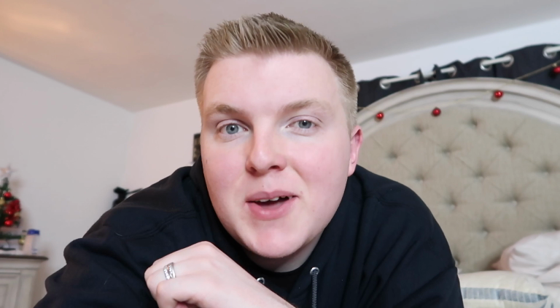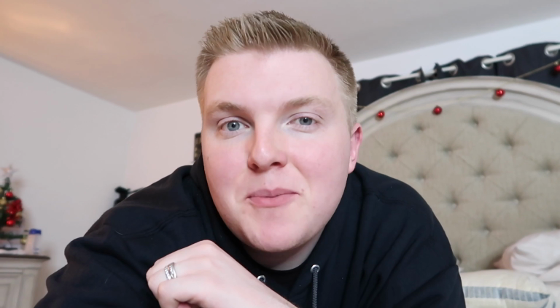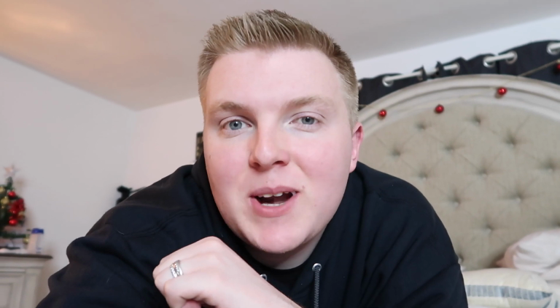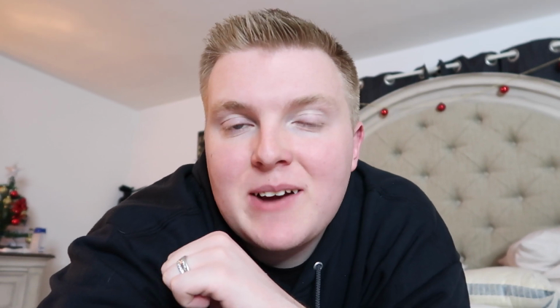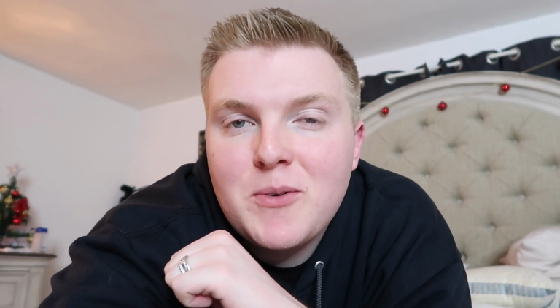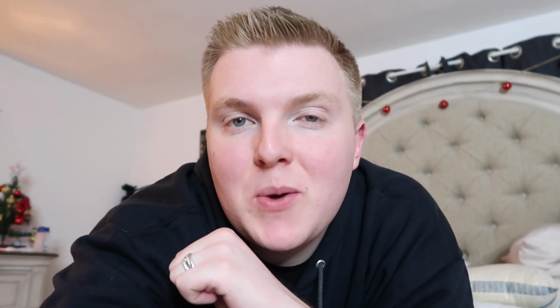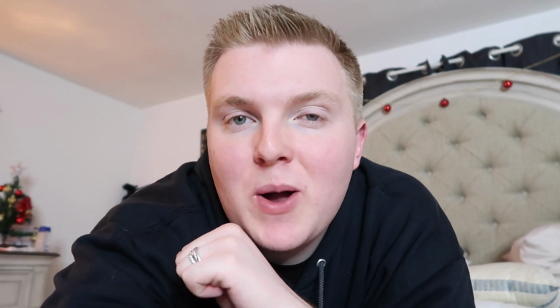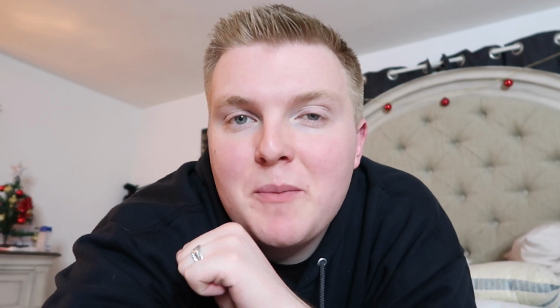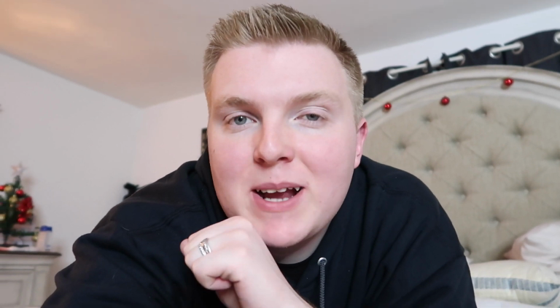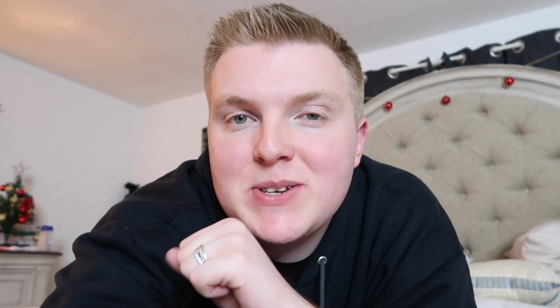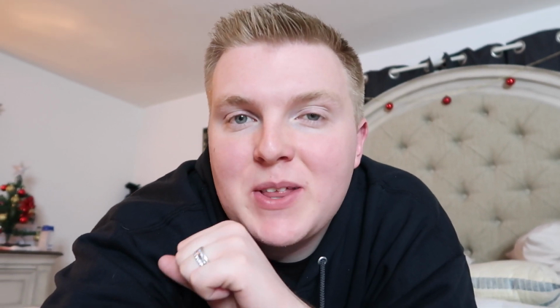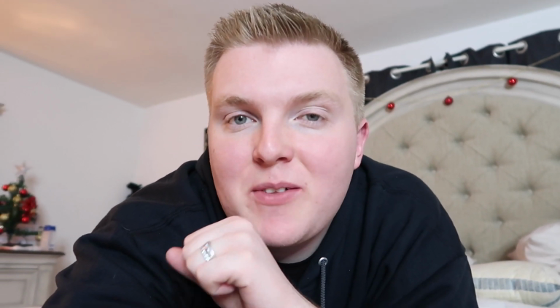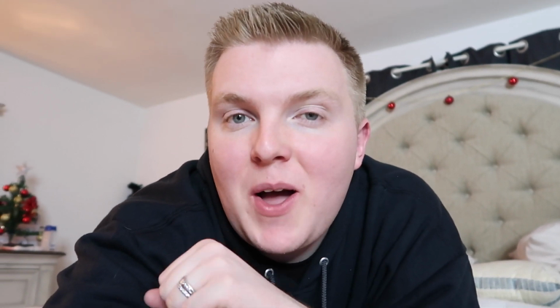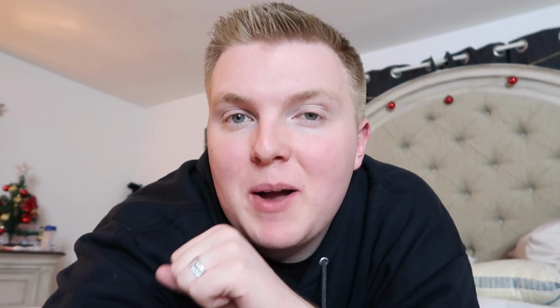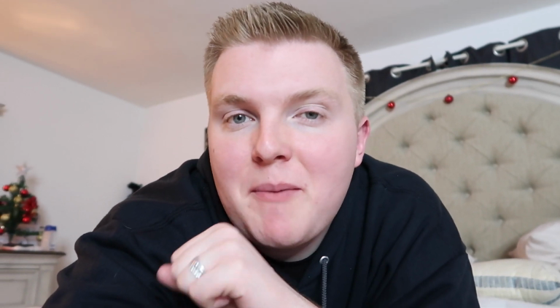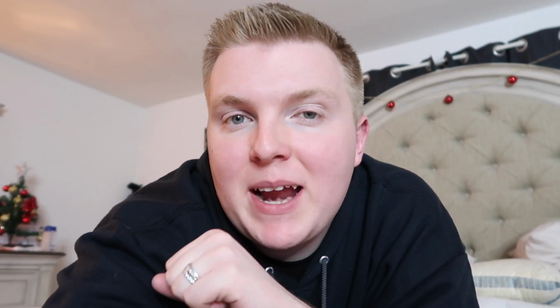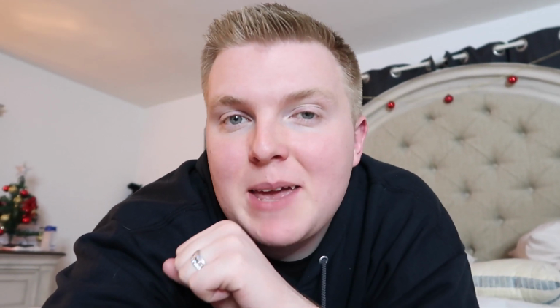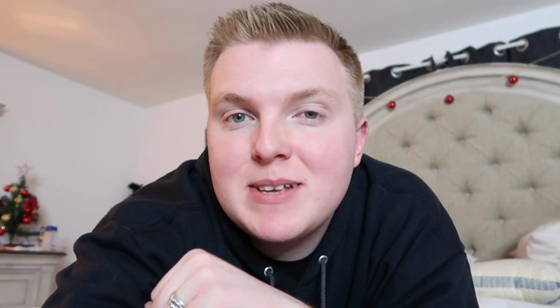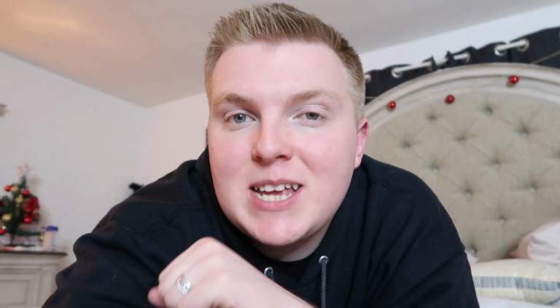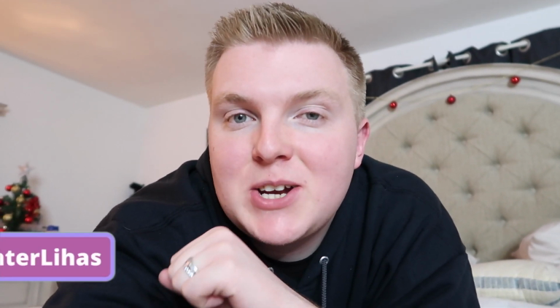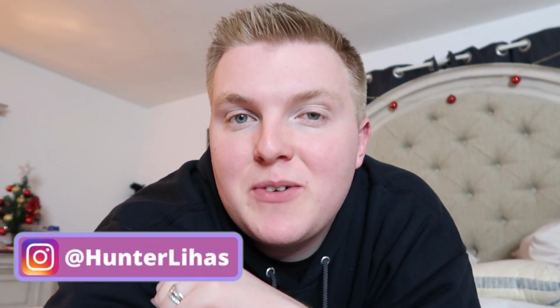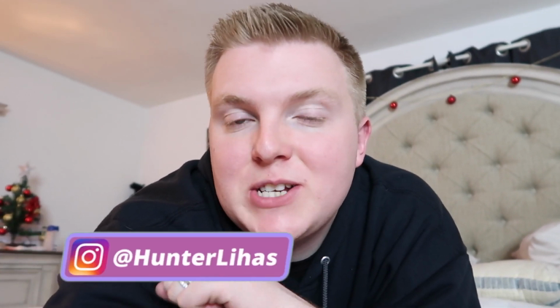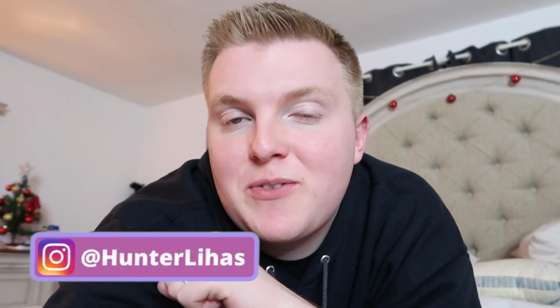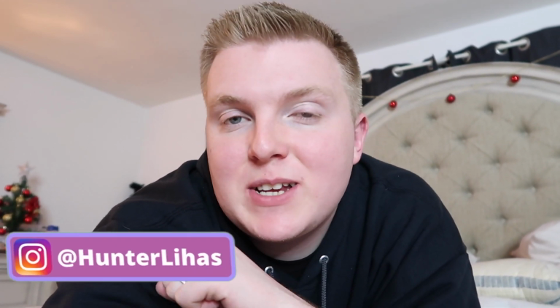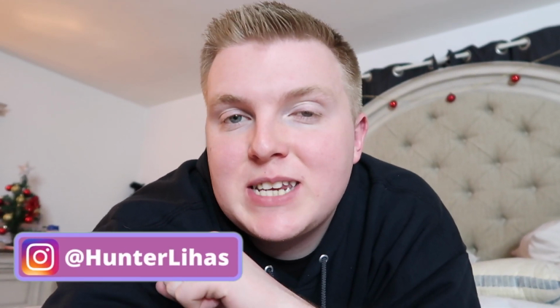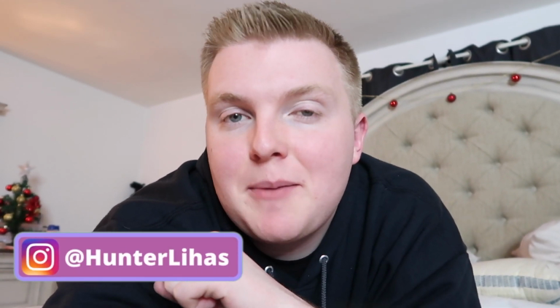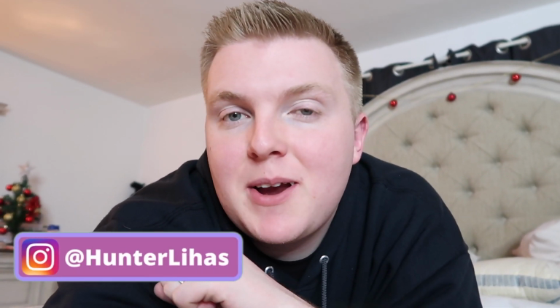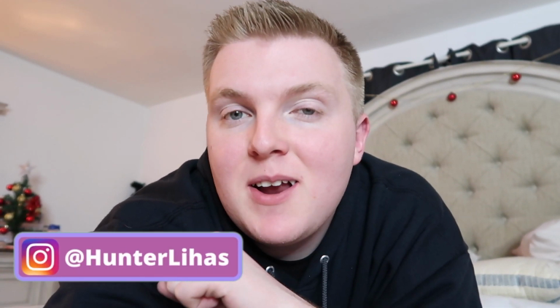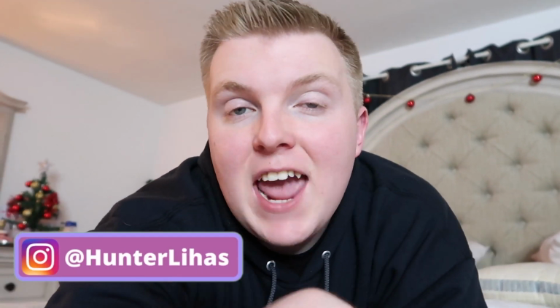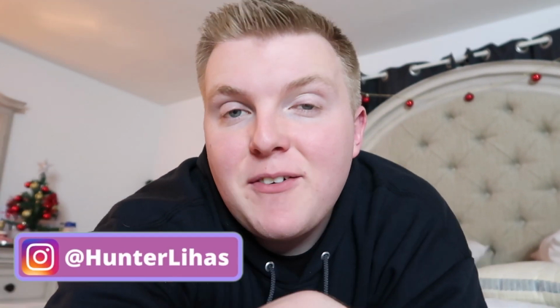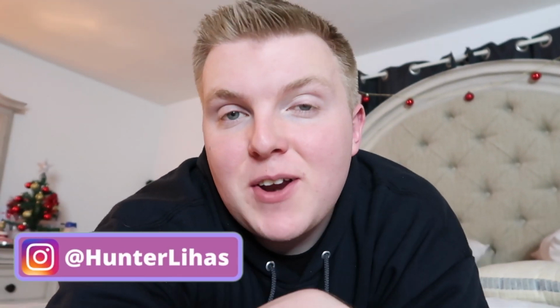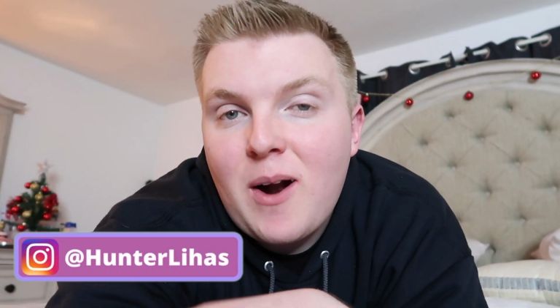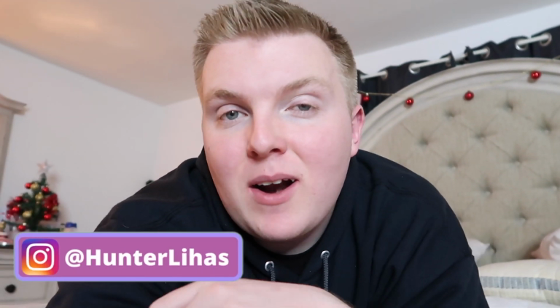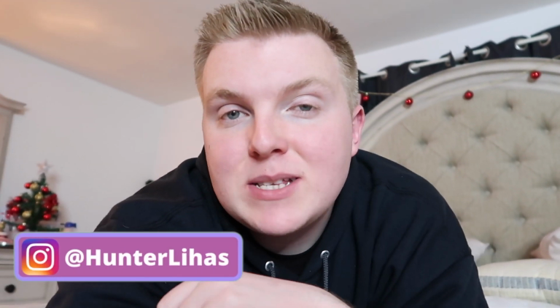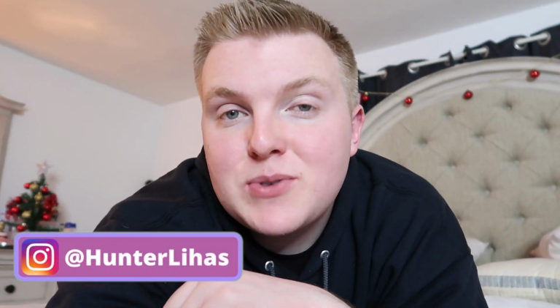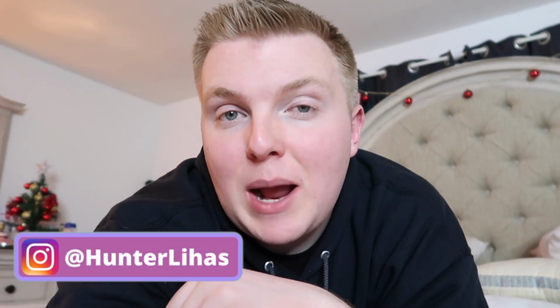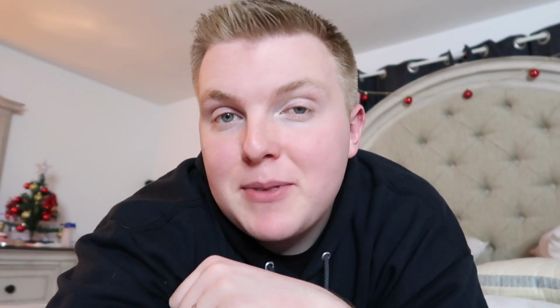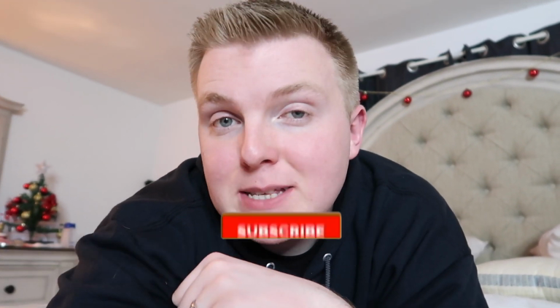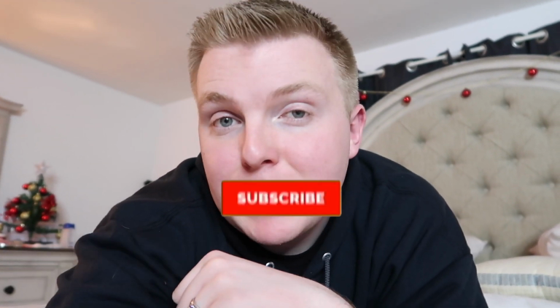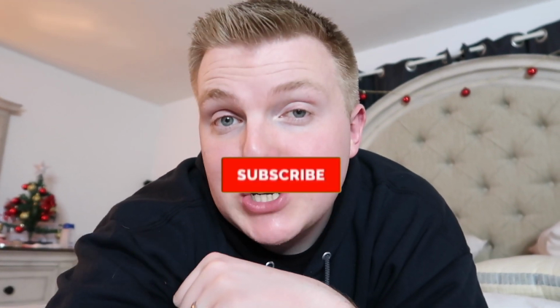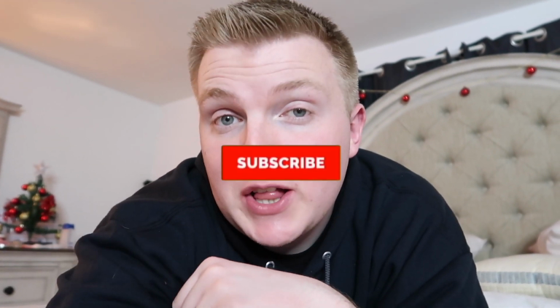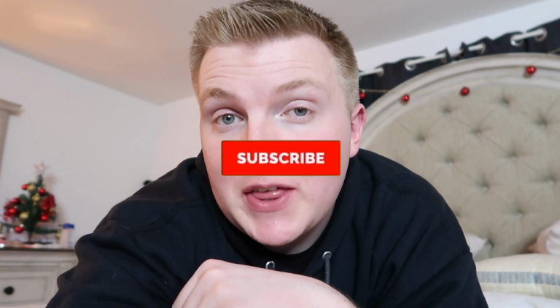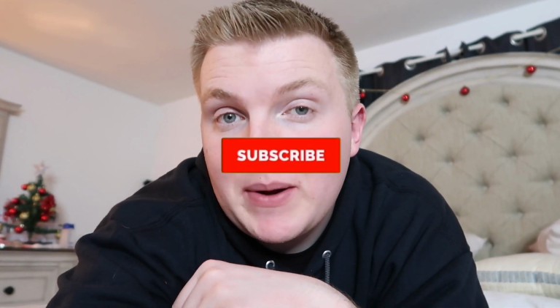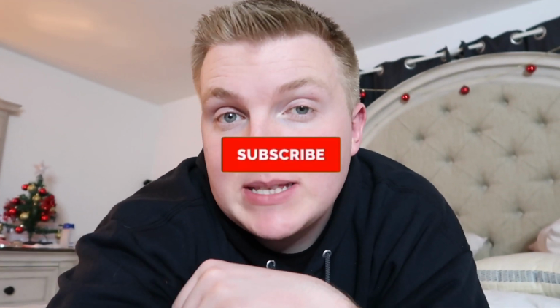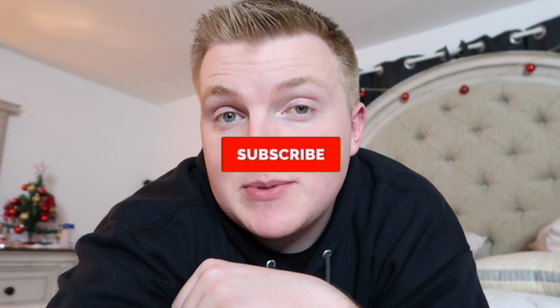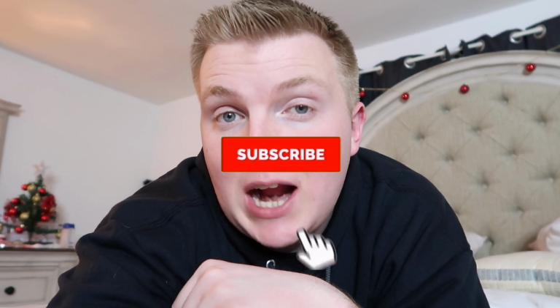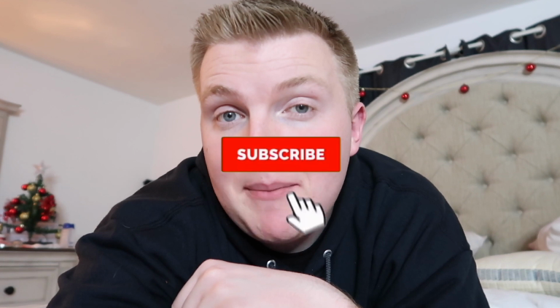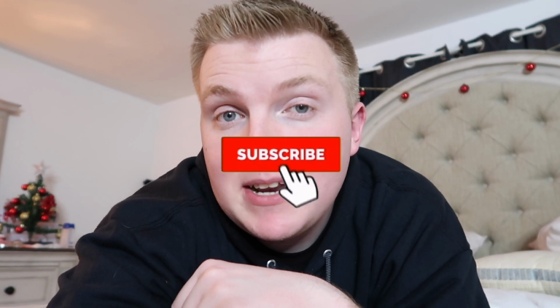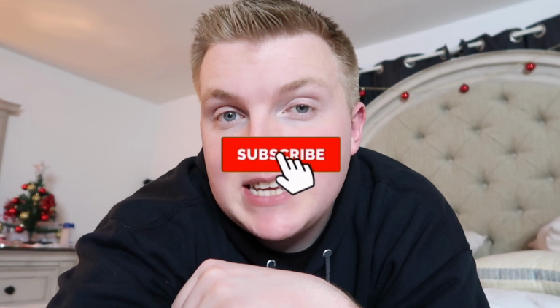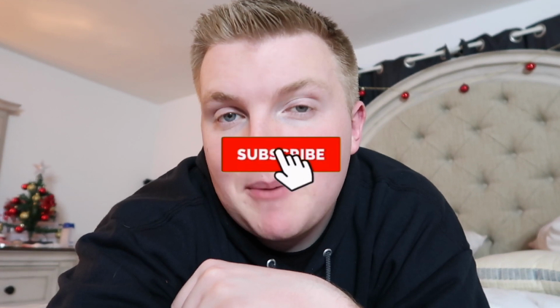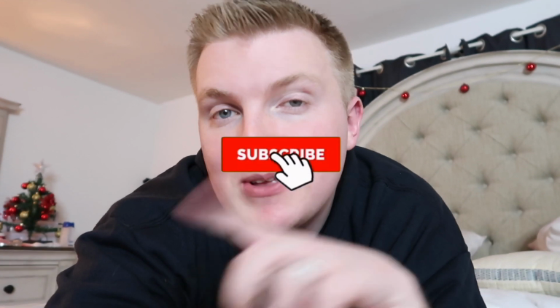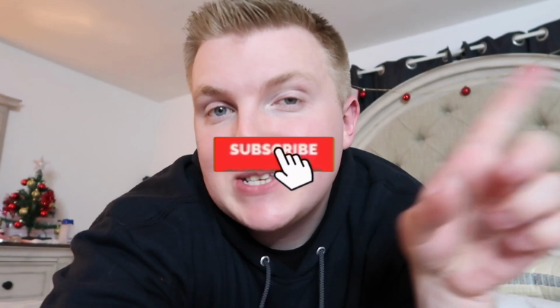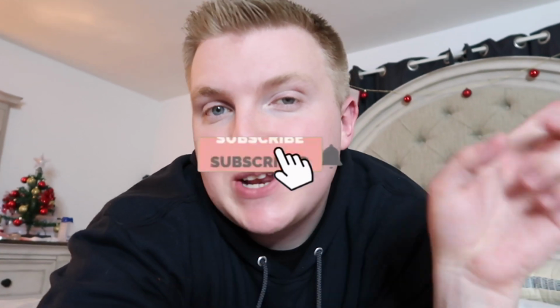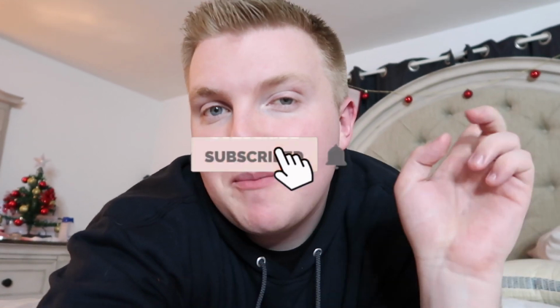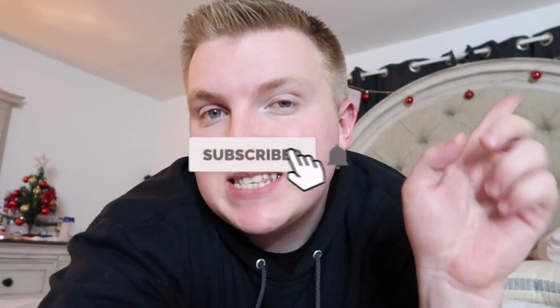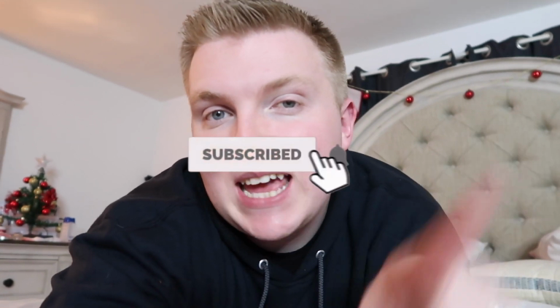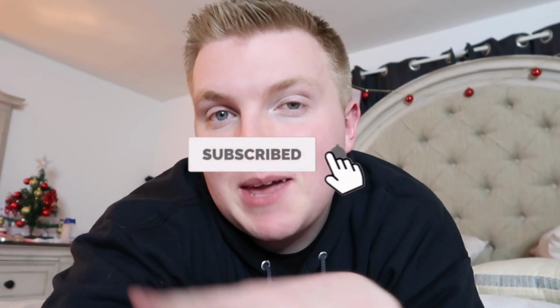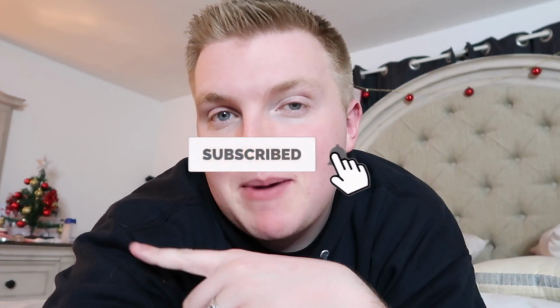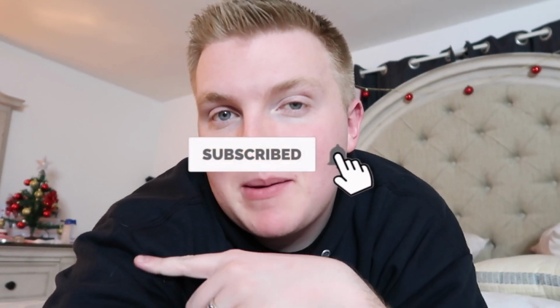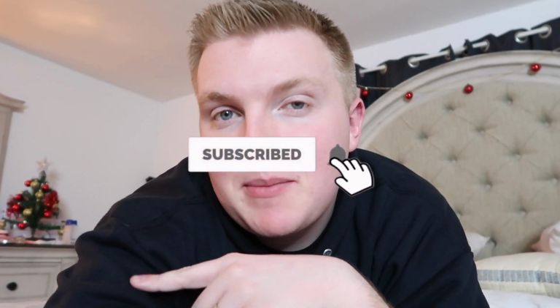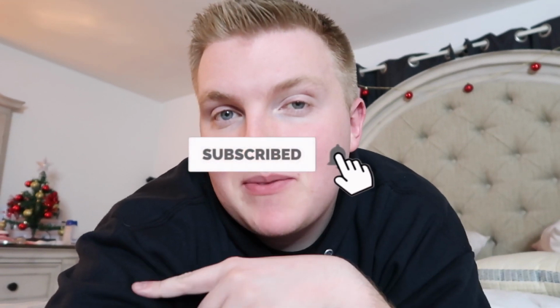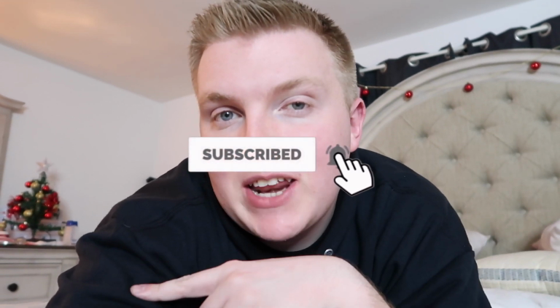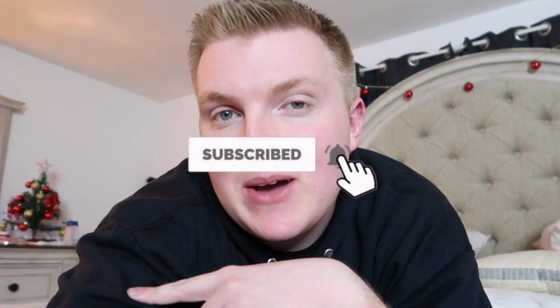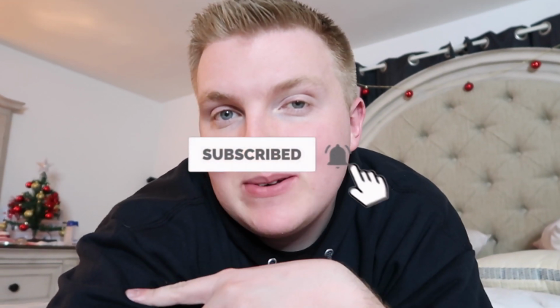Good morning everyone, welcome back to another vlog. My name is Hunter if it's your first time here. If you're not already subscribed, please make sure to click the red subscribe button down below so you don't miss any of my upcoming videos.